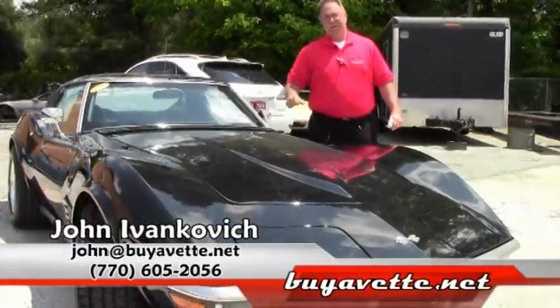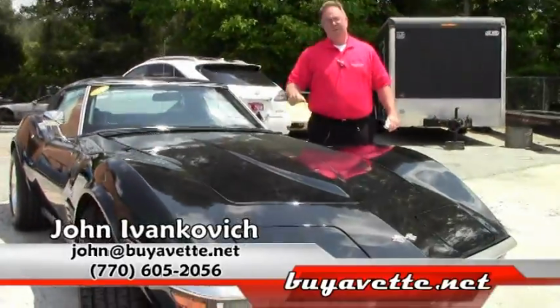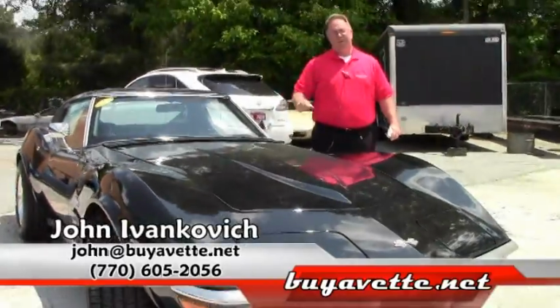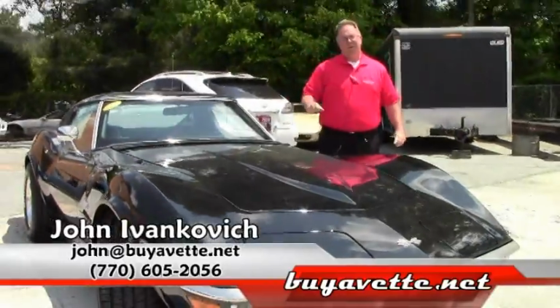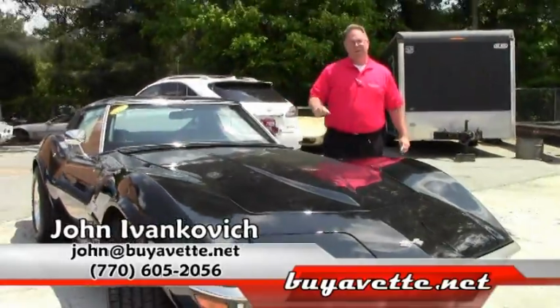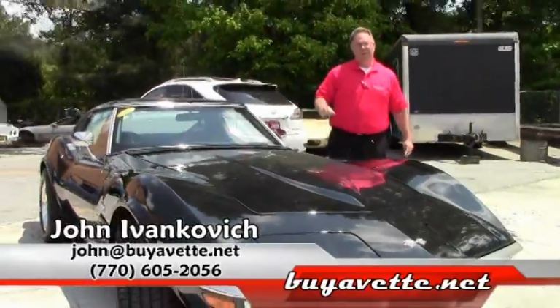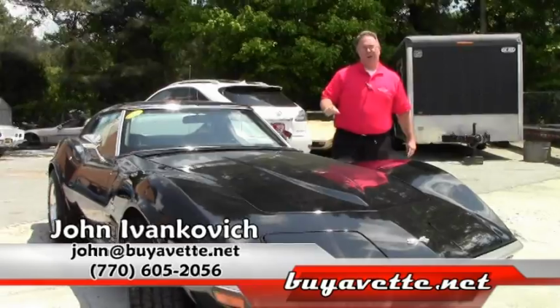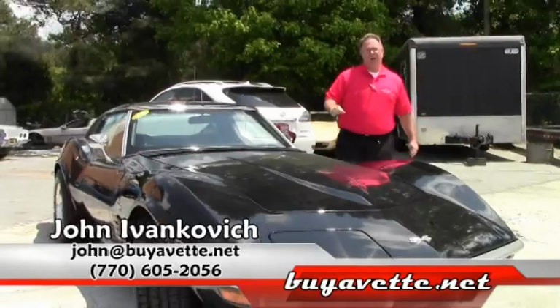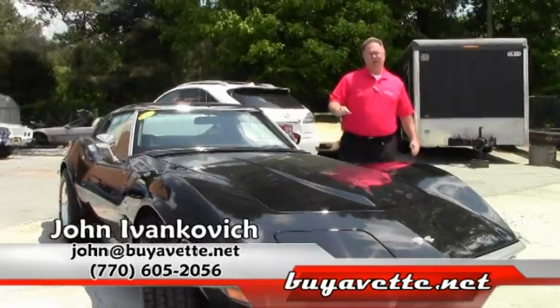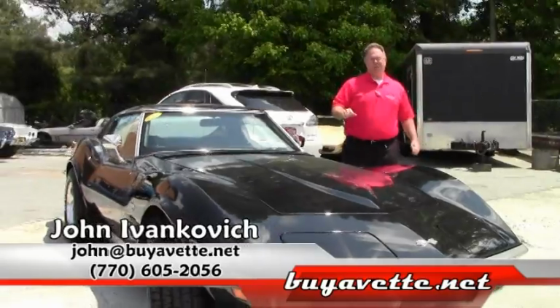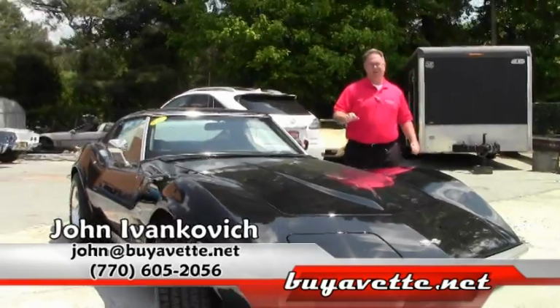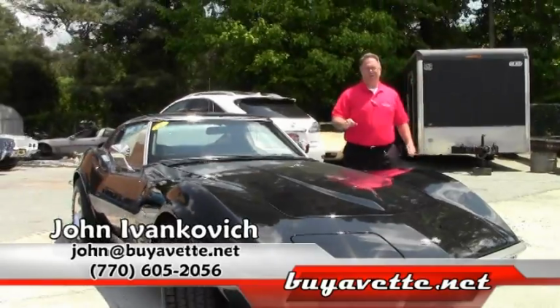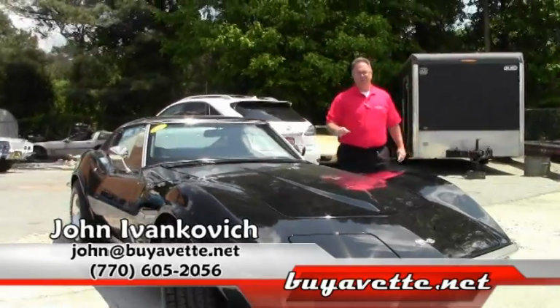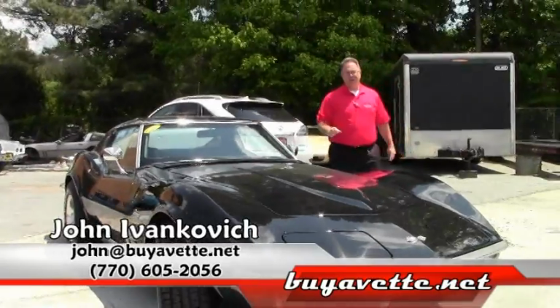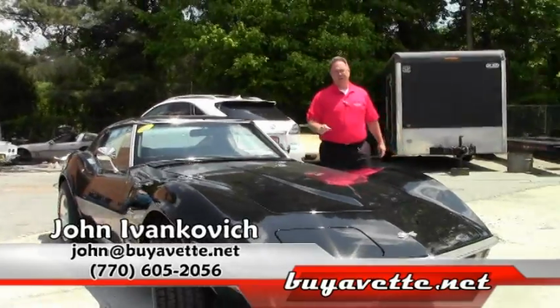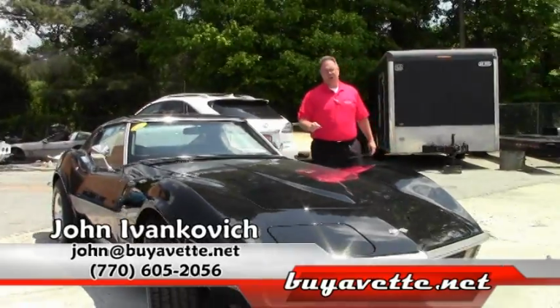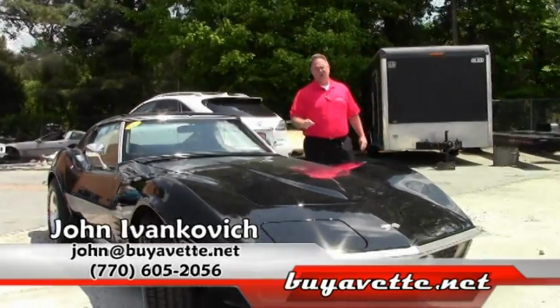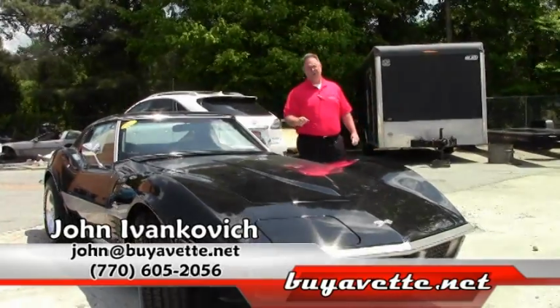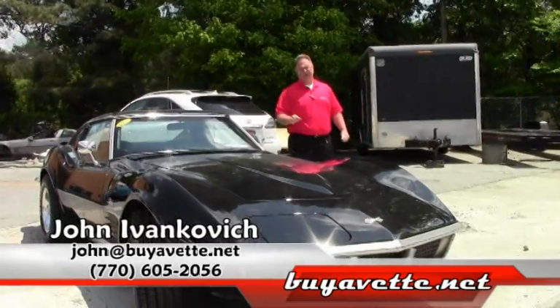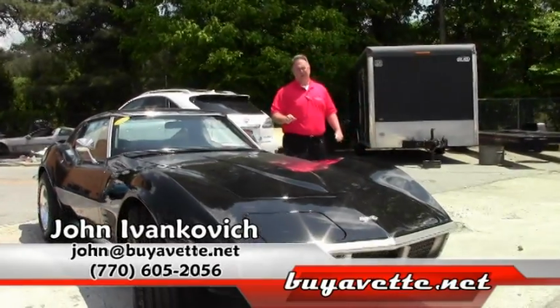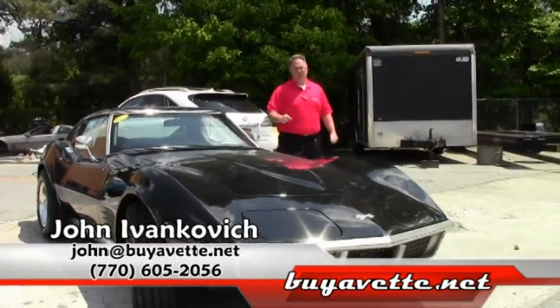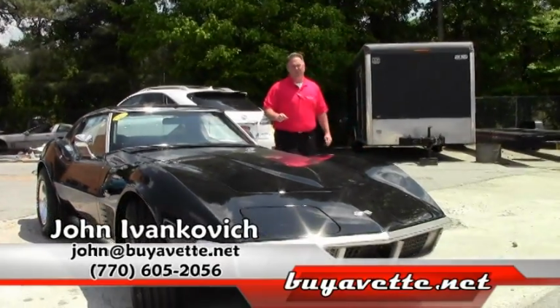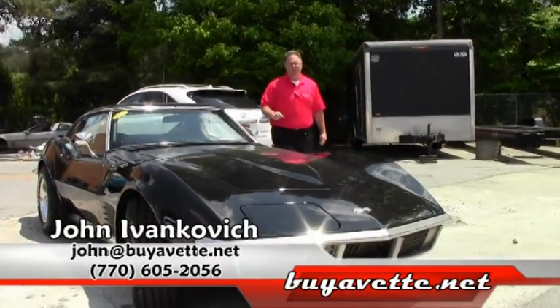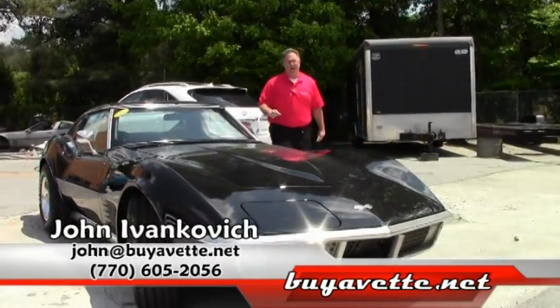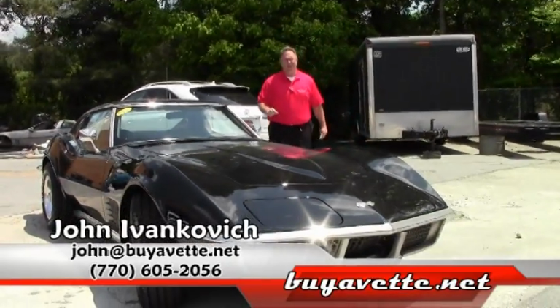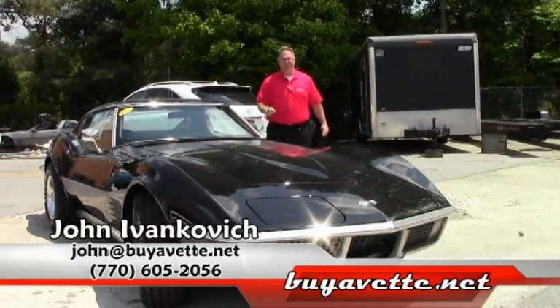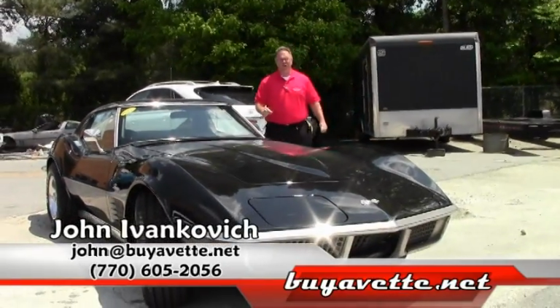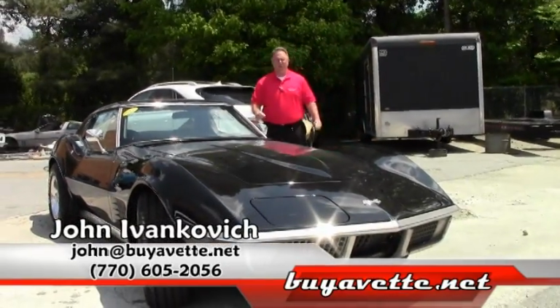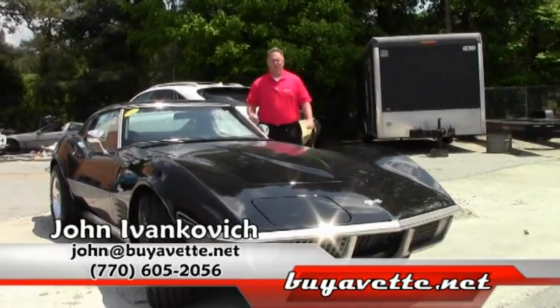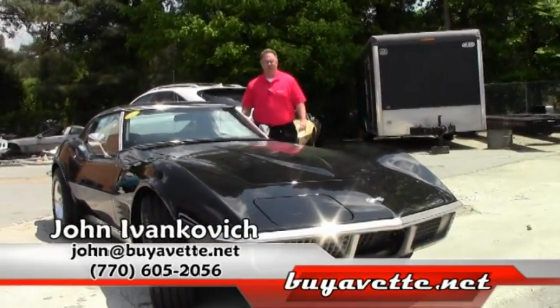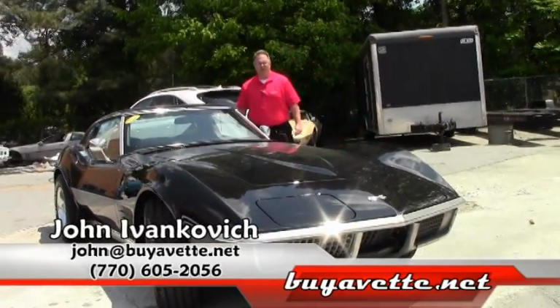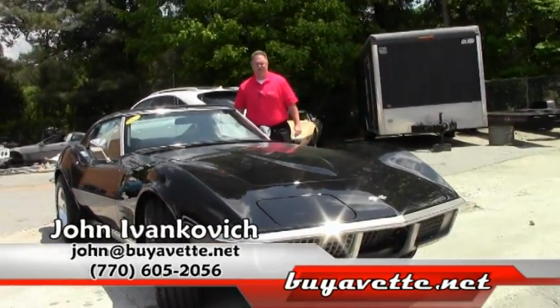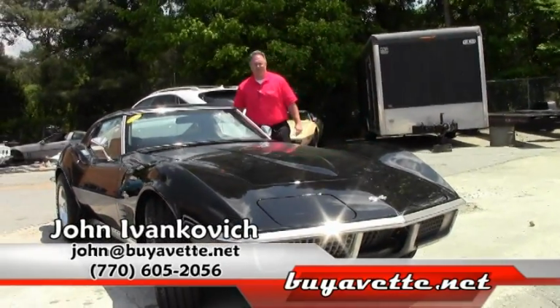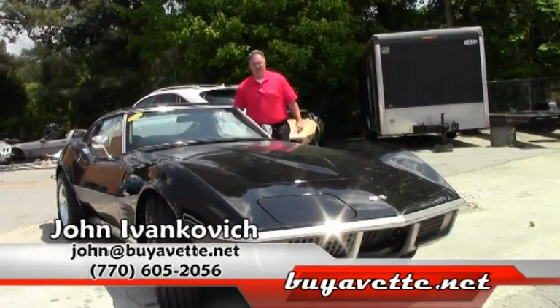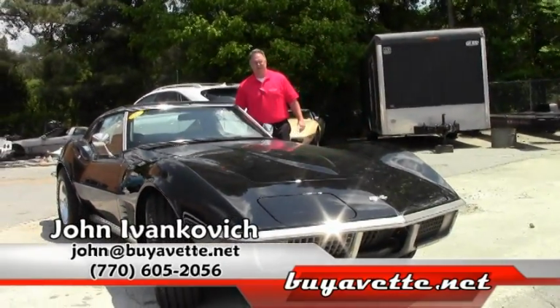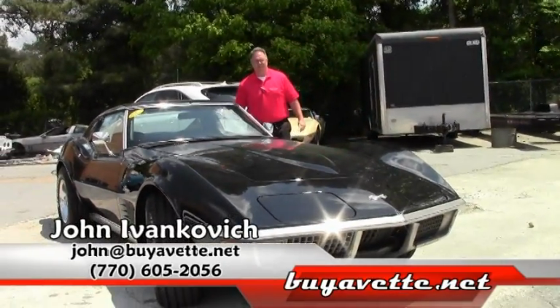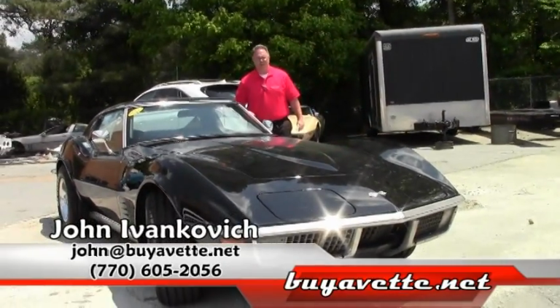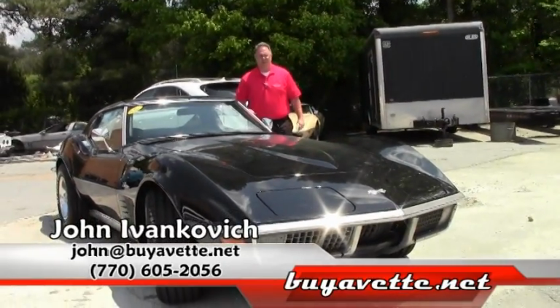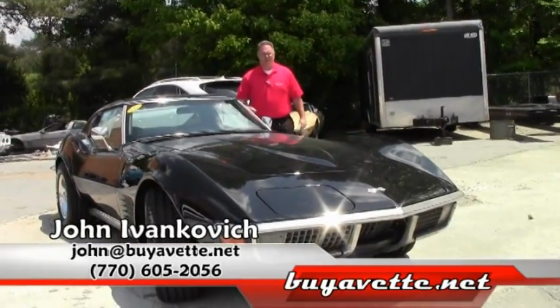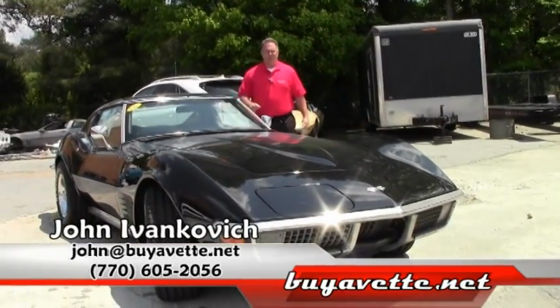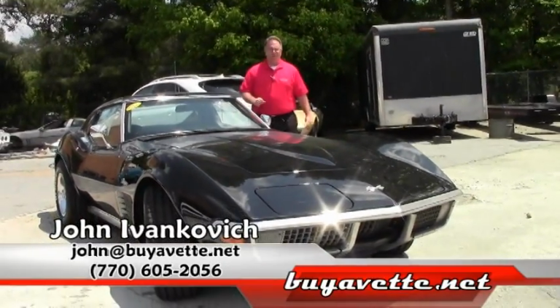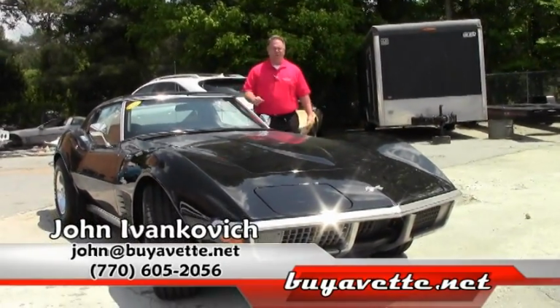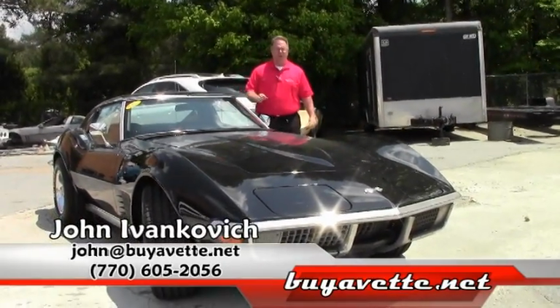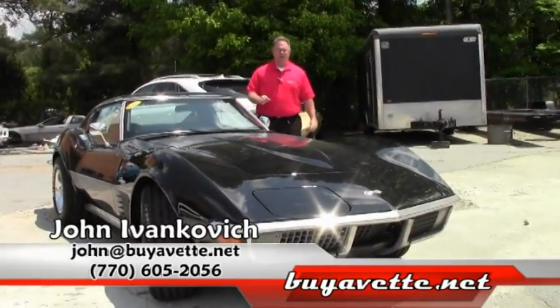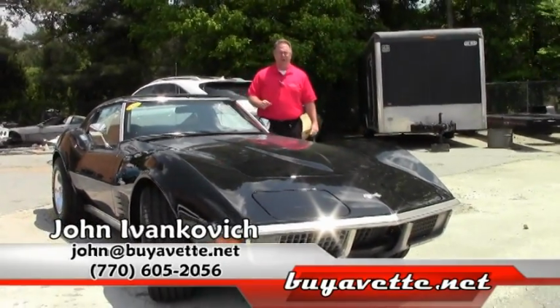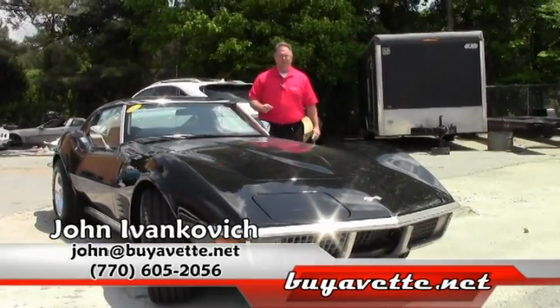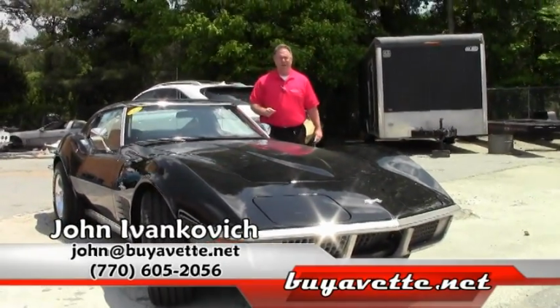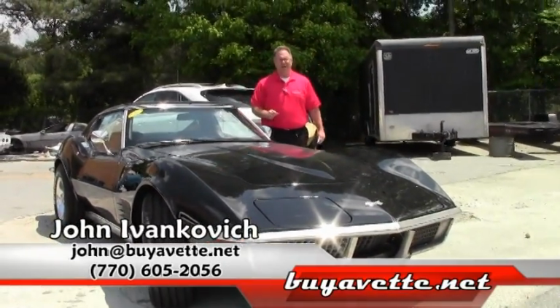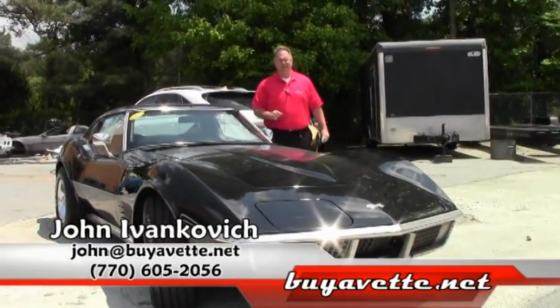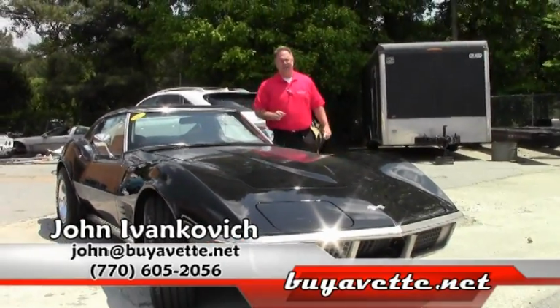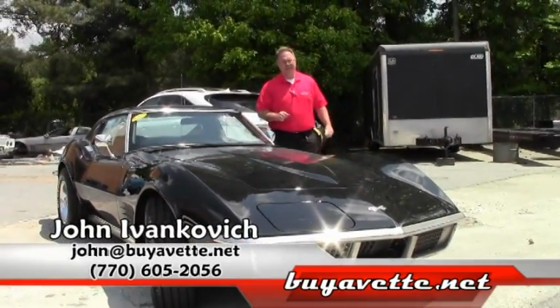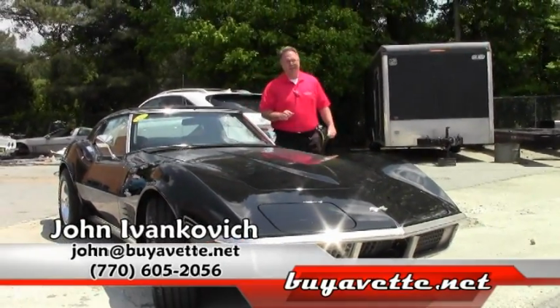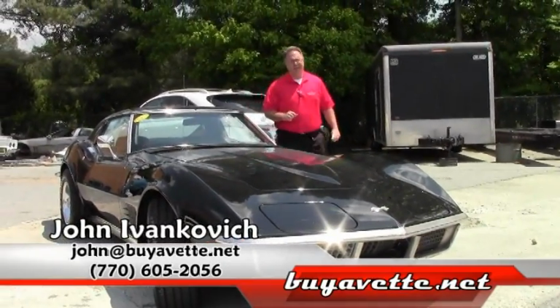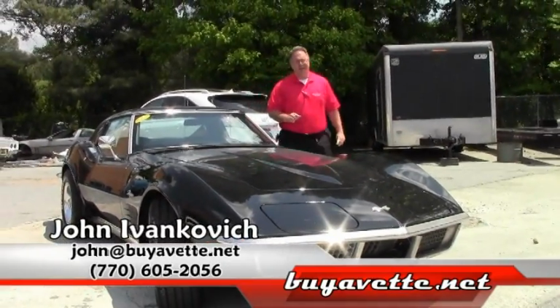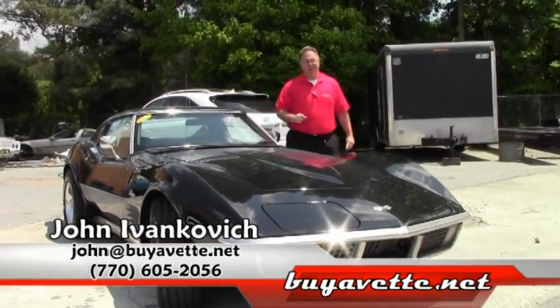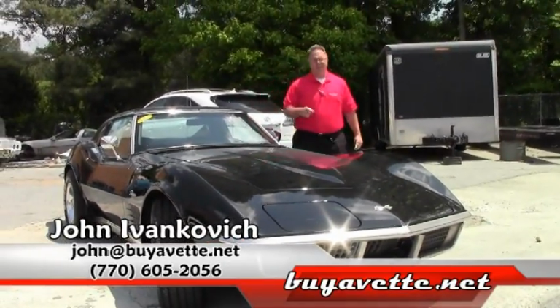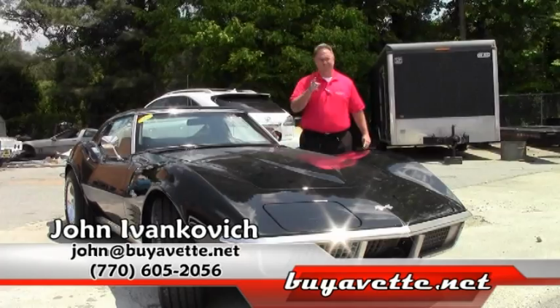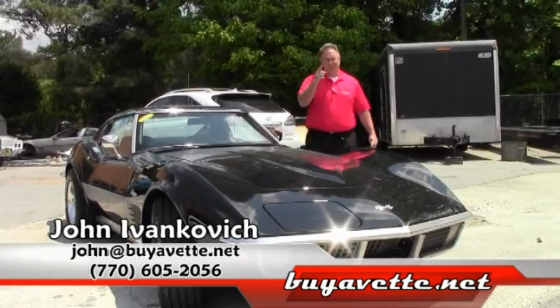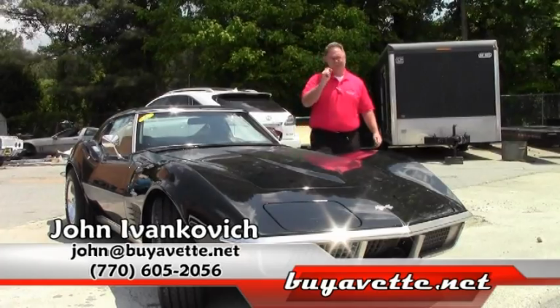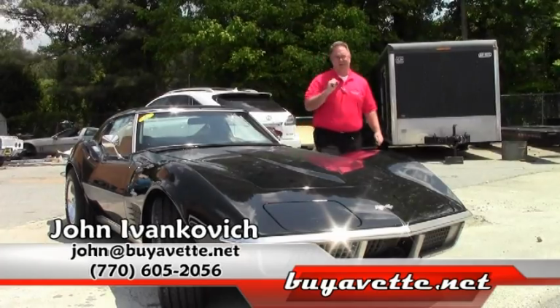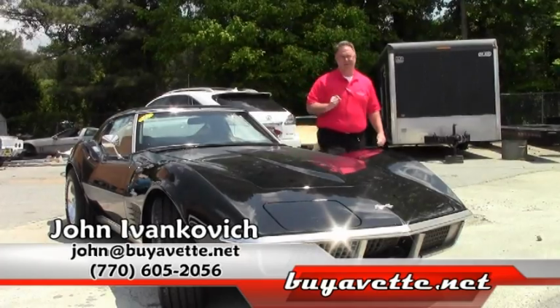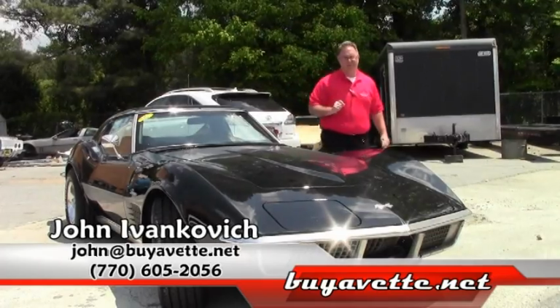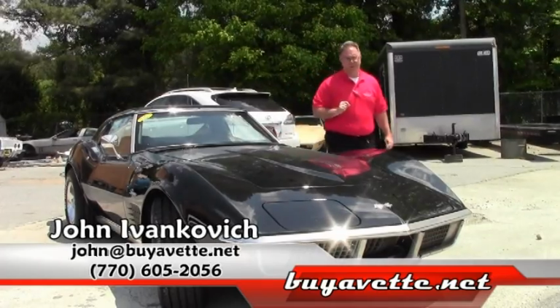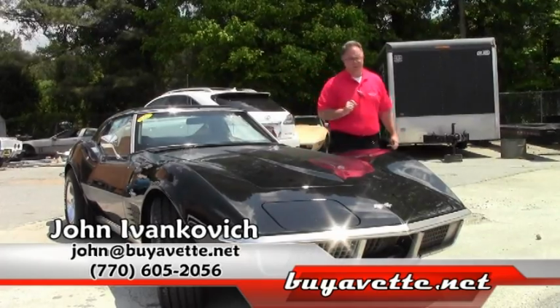Give me a call at 770-605-2056 or reach John at BuyAVette.net. We'll see you on the road.